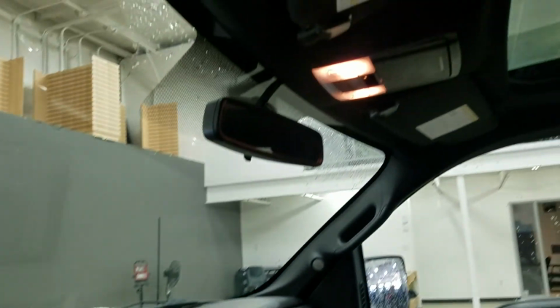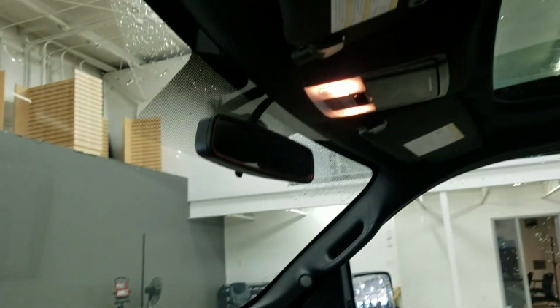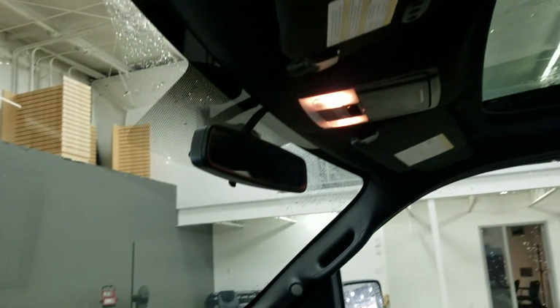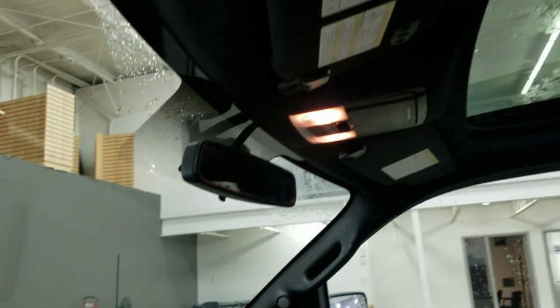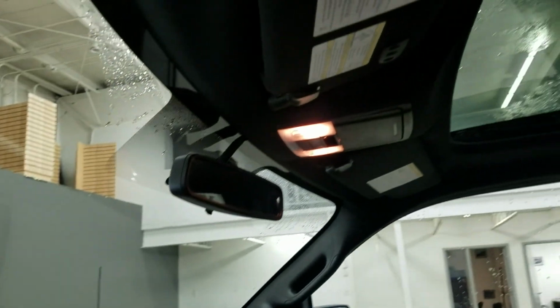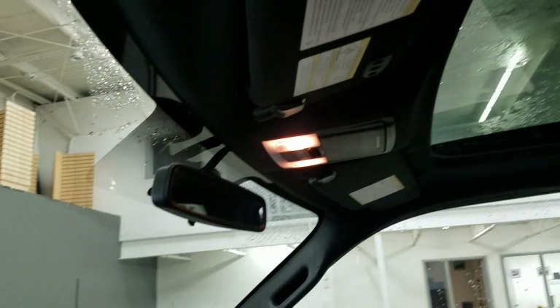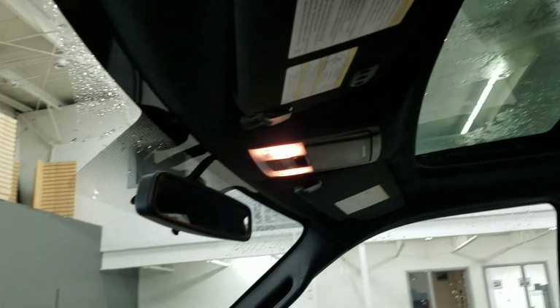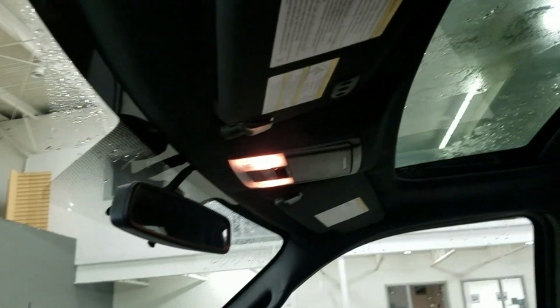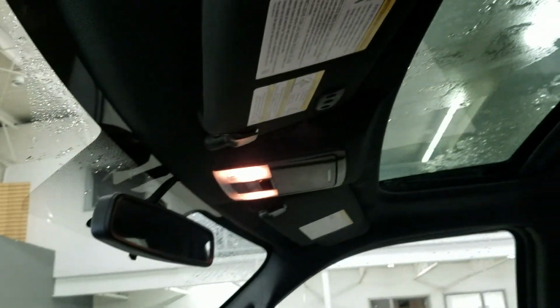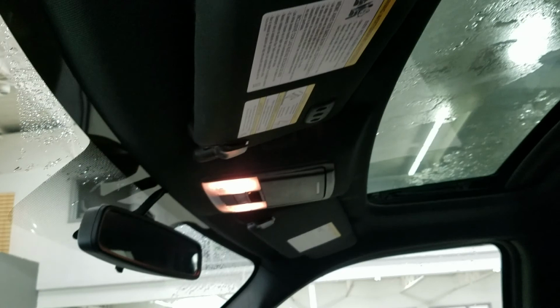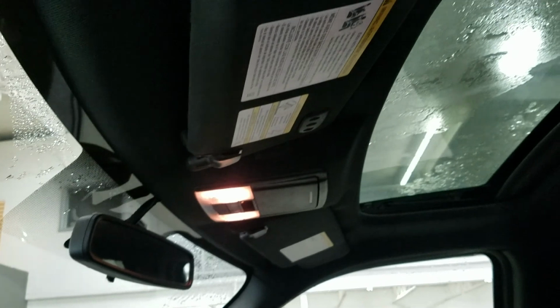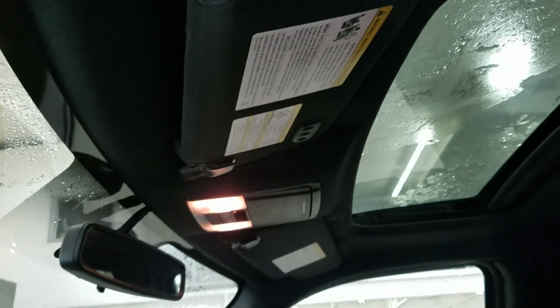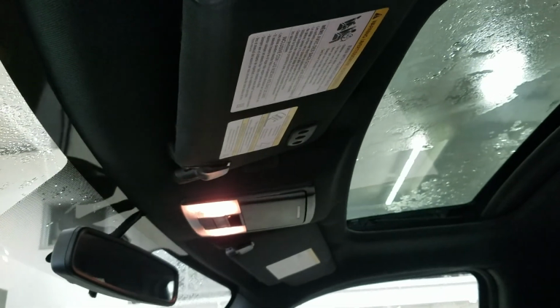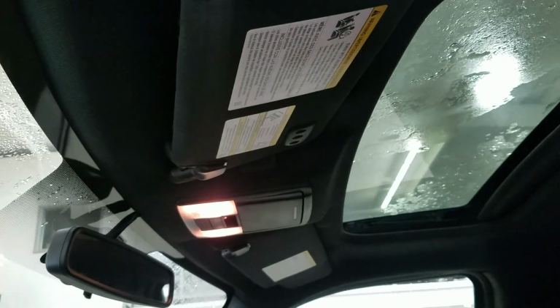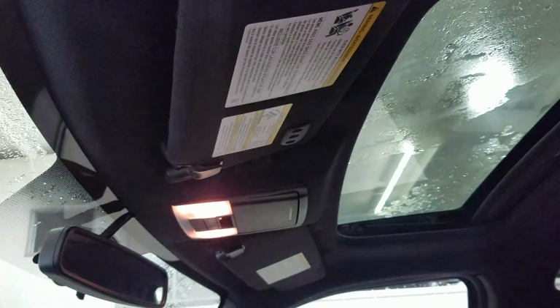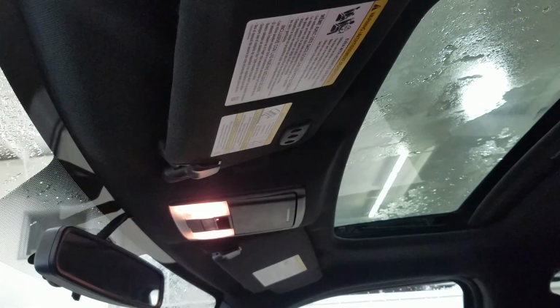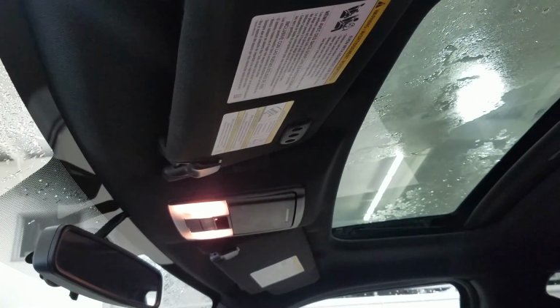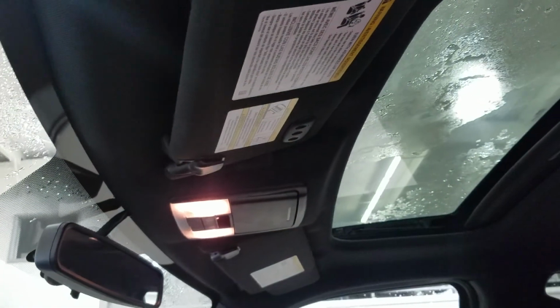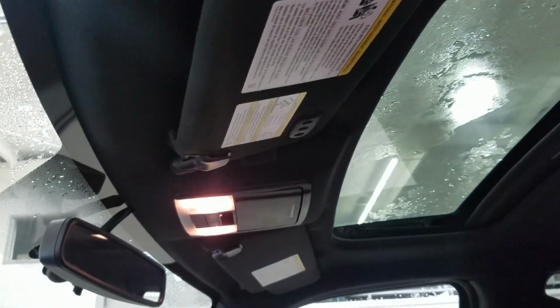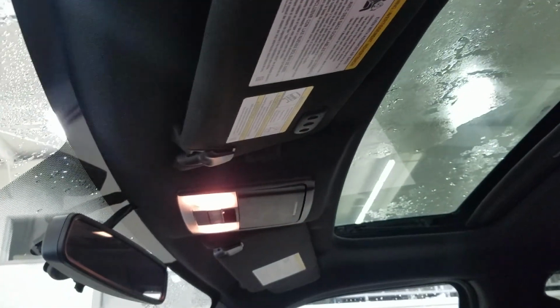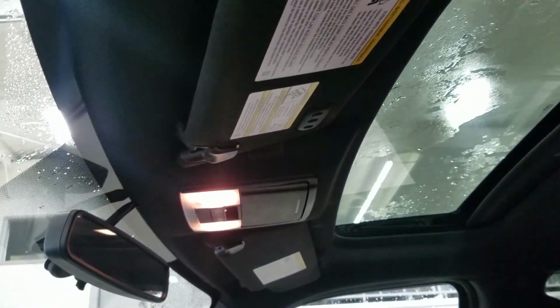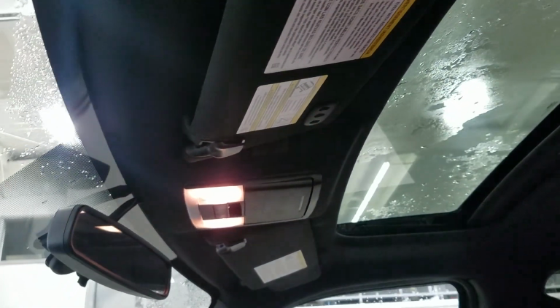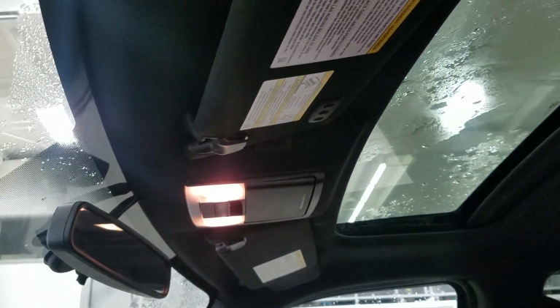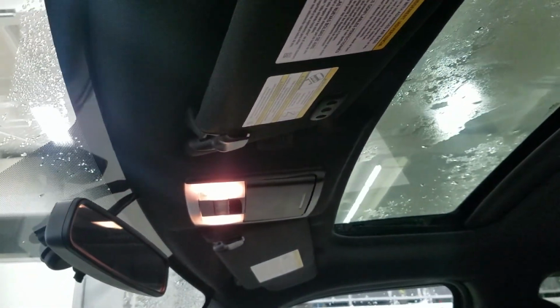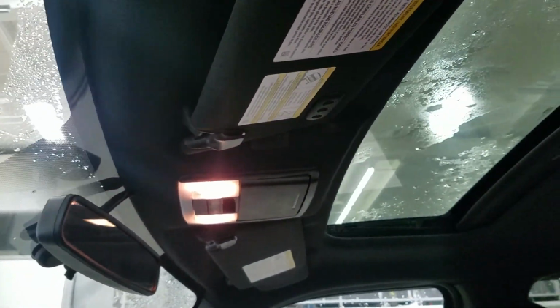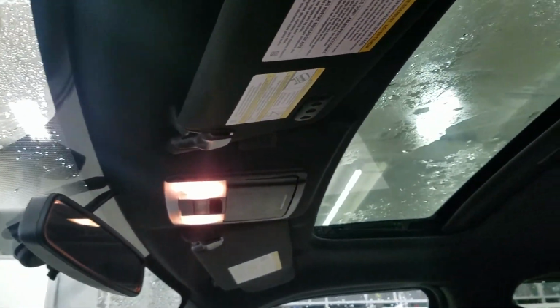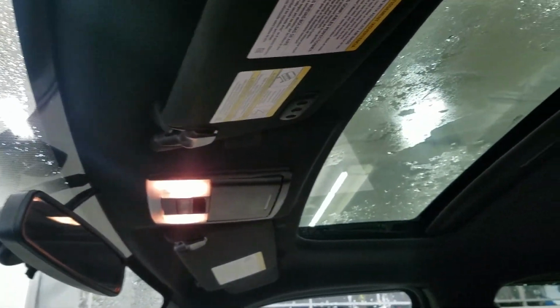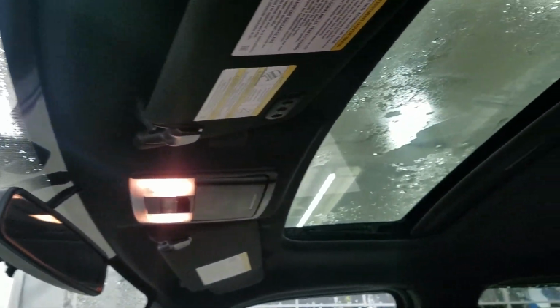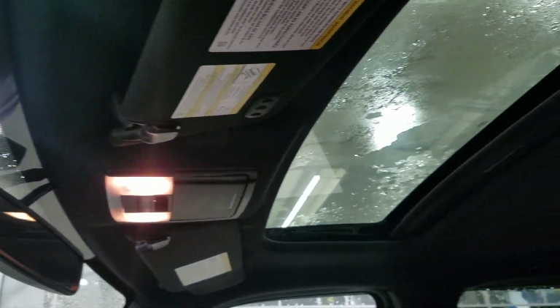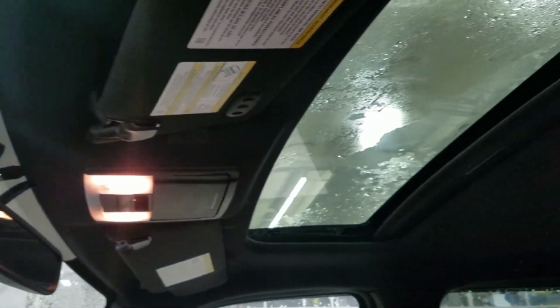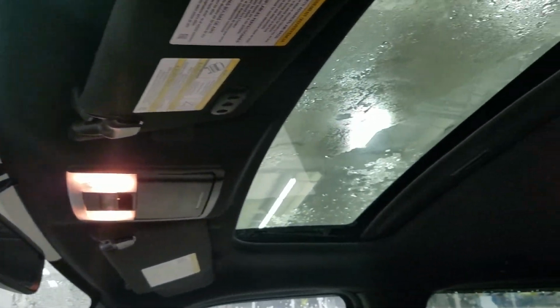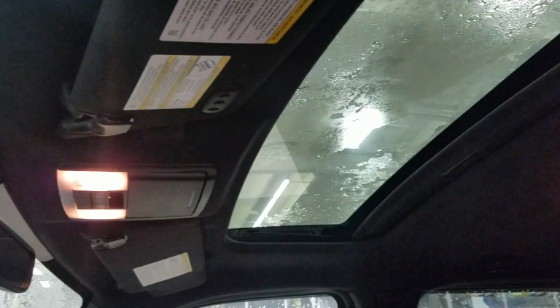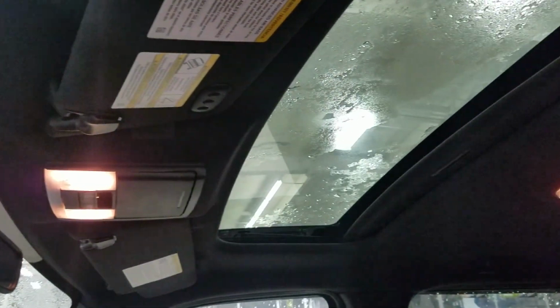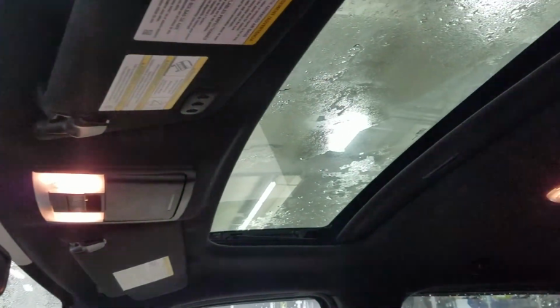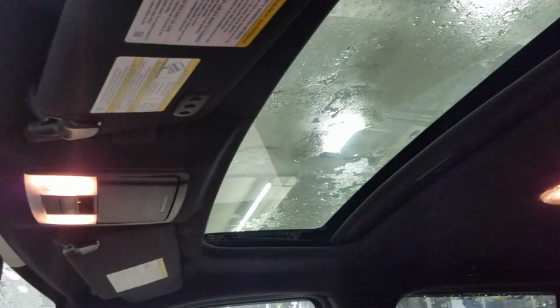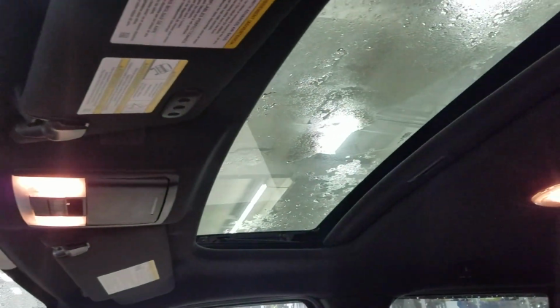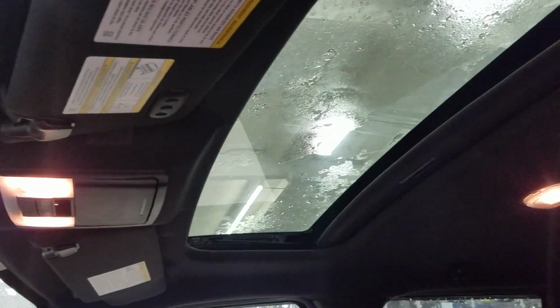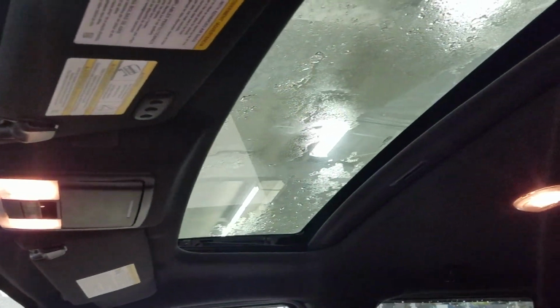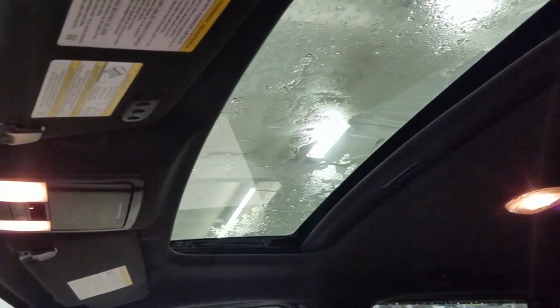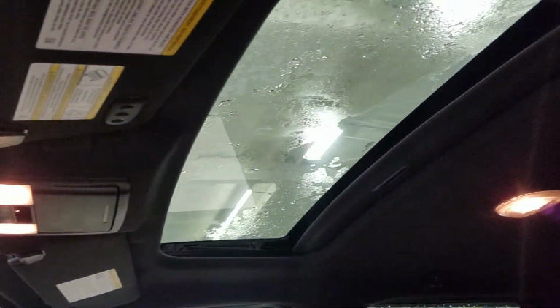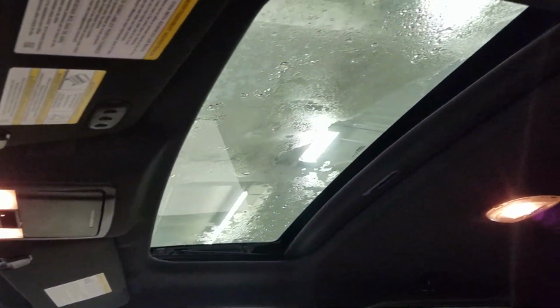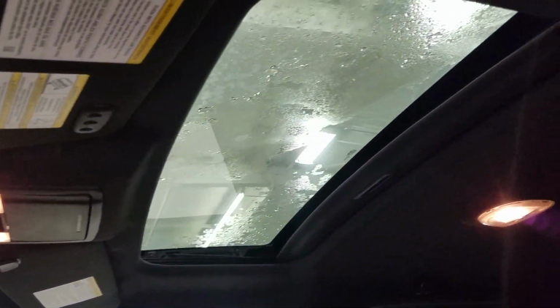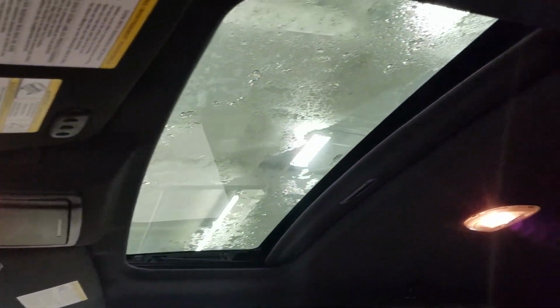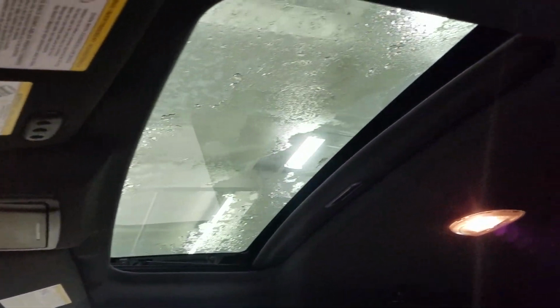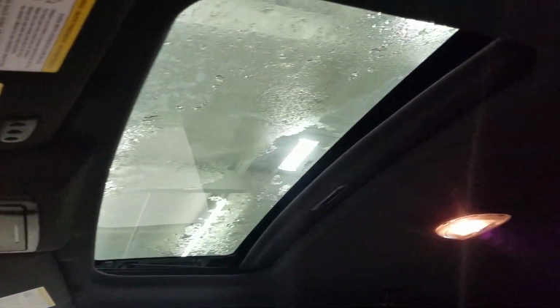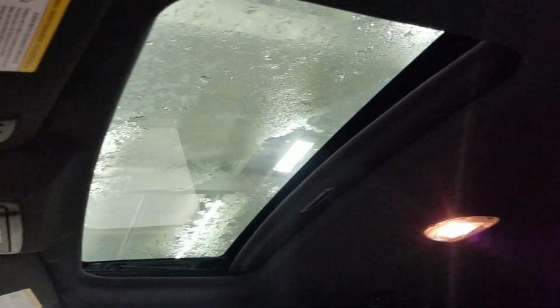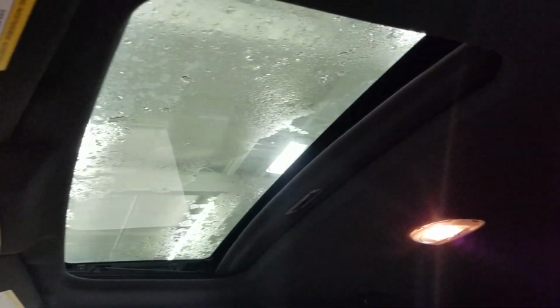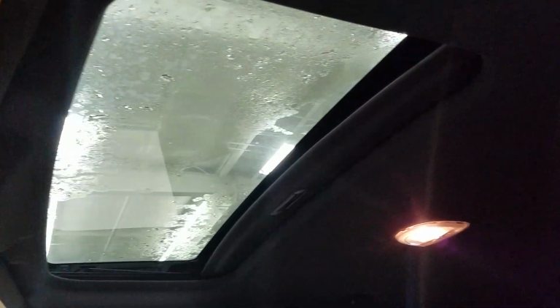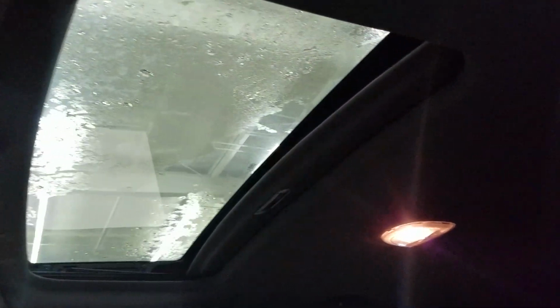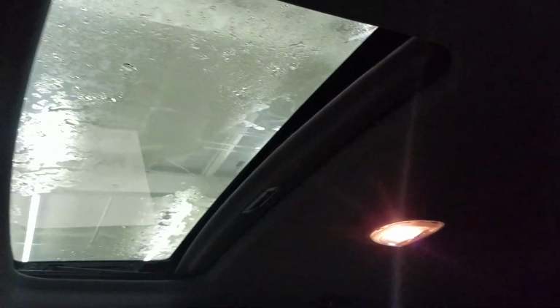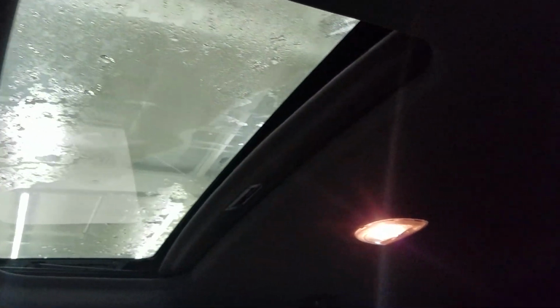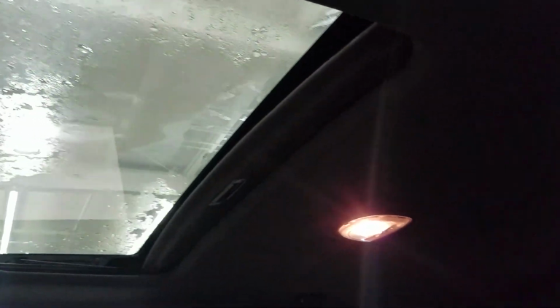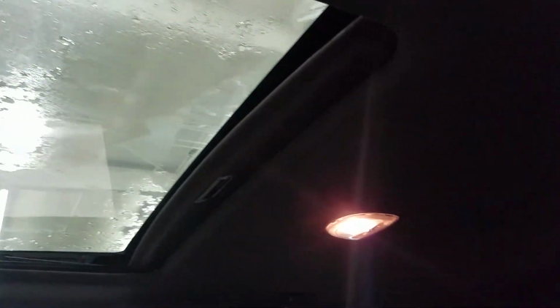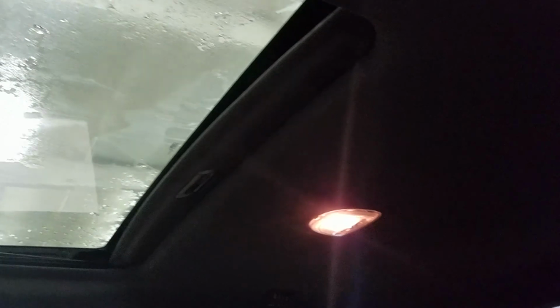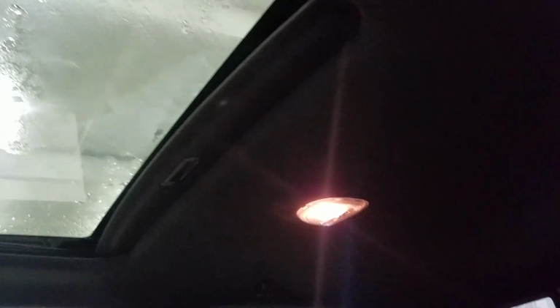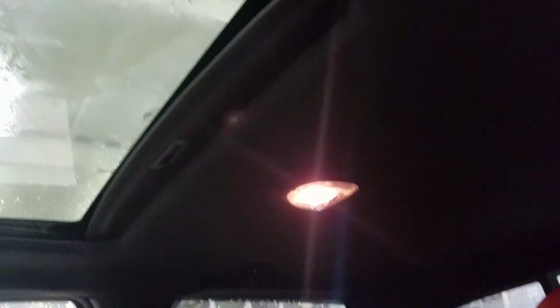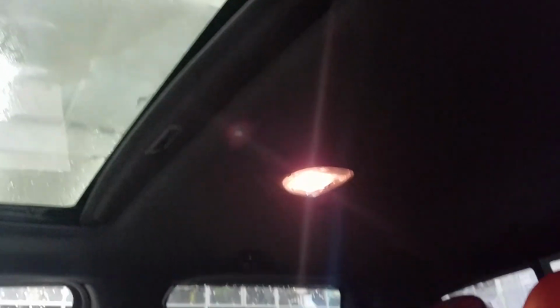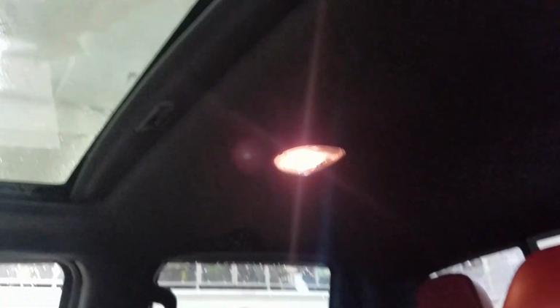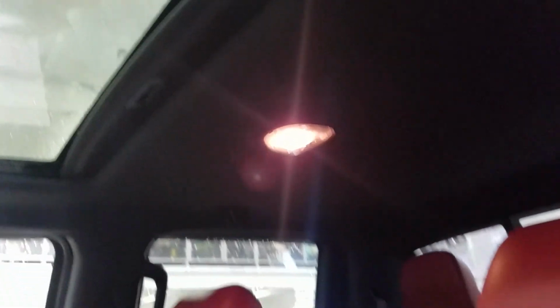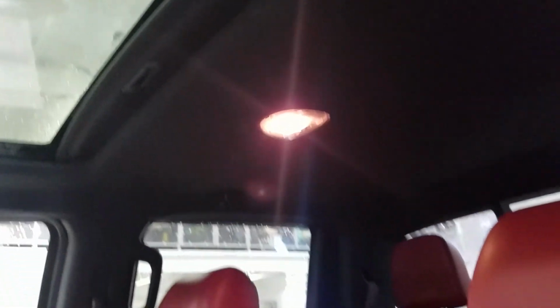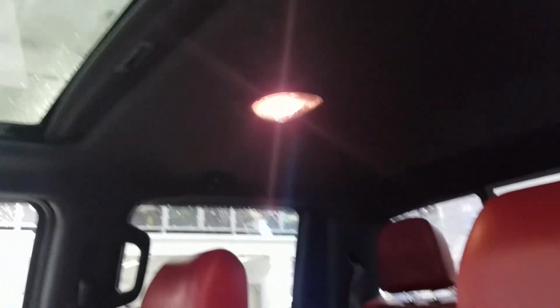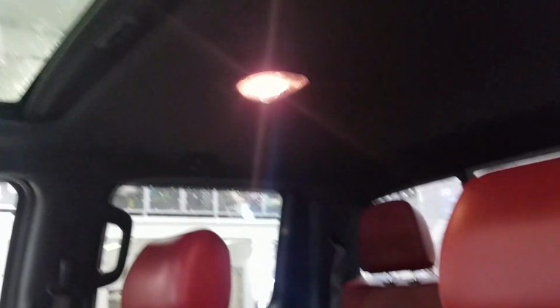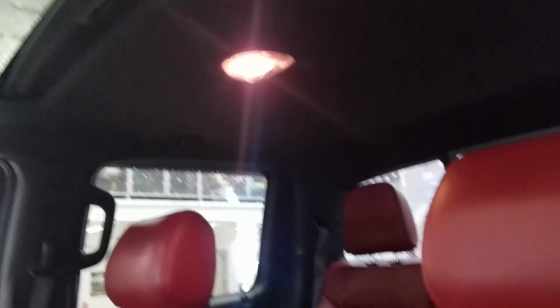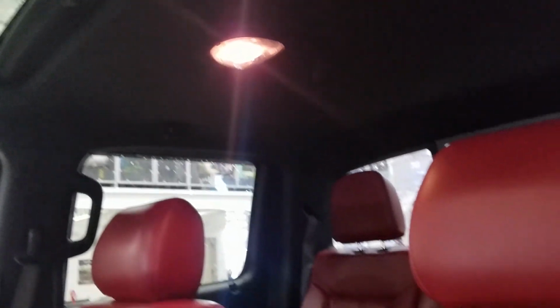Looking up, we have our auto-dimming rearview mirror, garage door opener points, and a cabin light, along with the sliding OEM center sunroof and another cabin light in the rear.